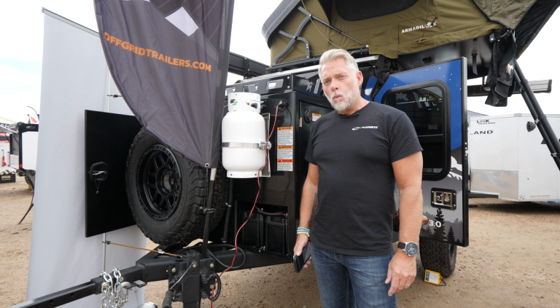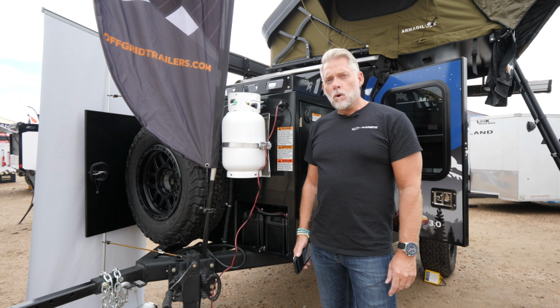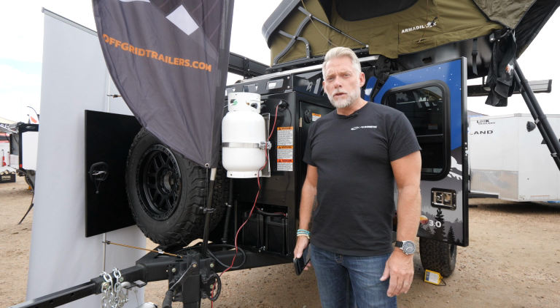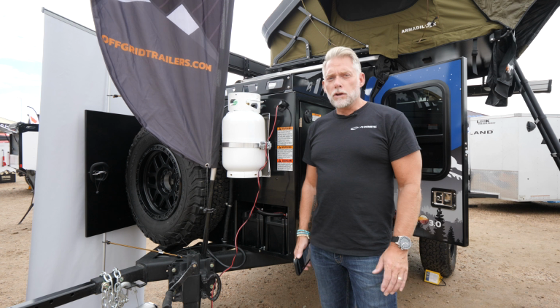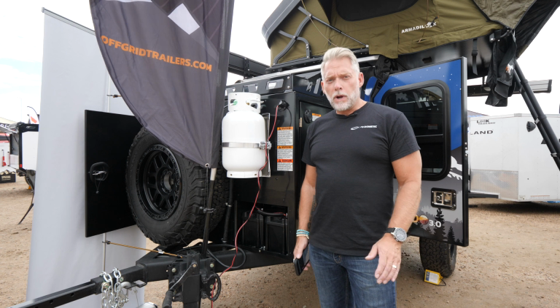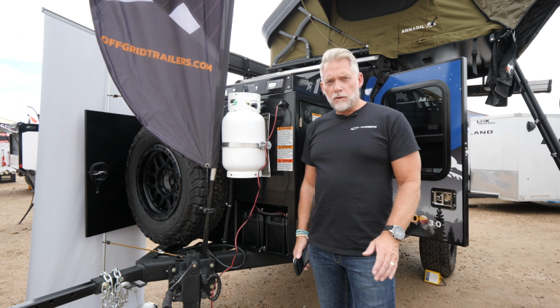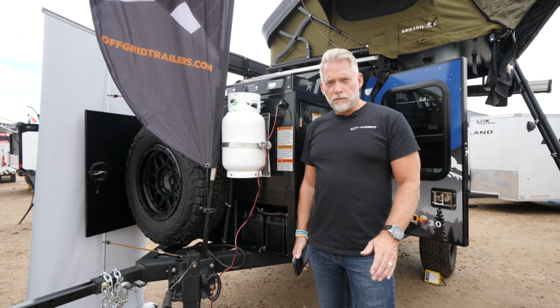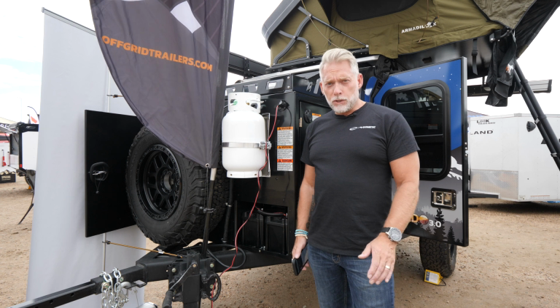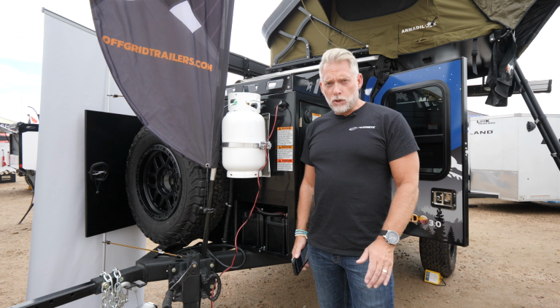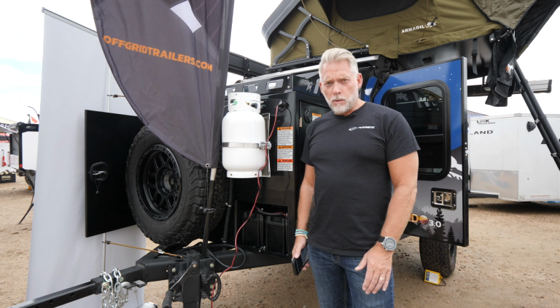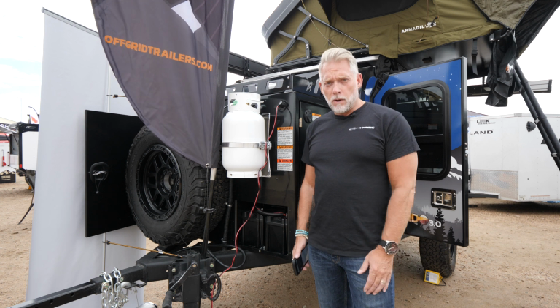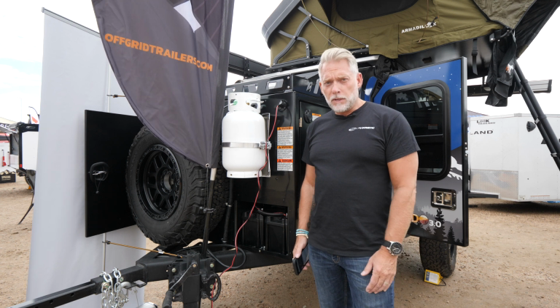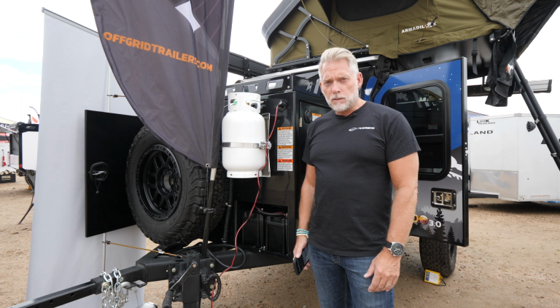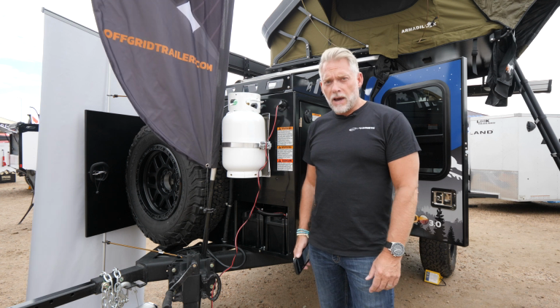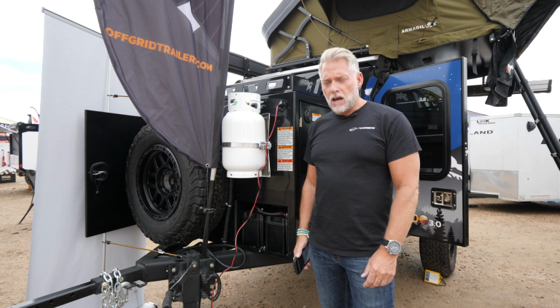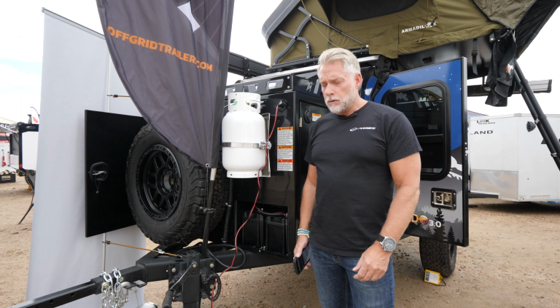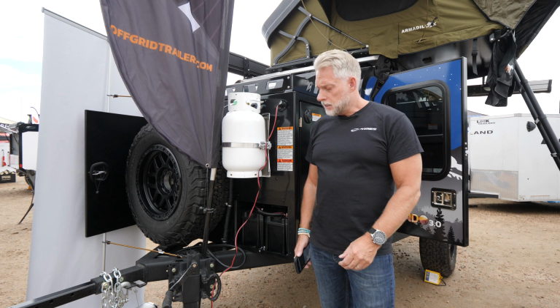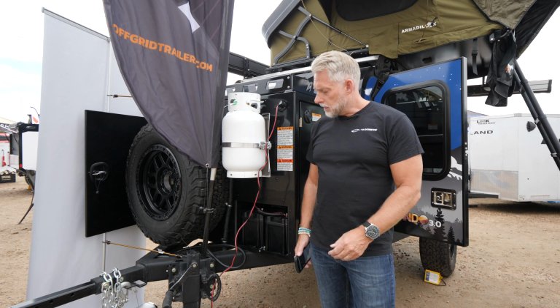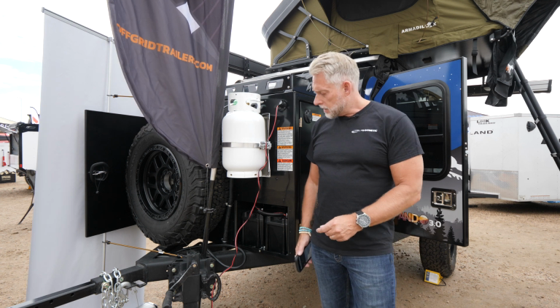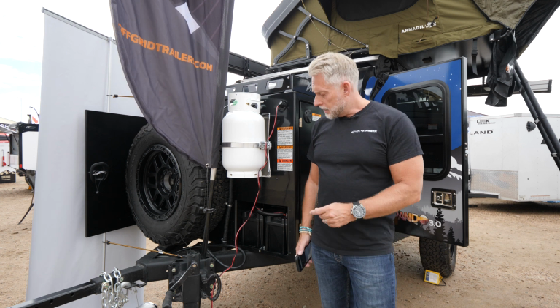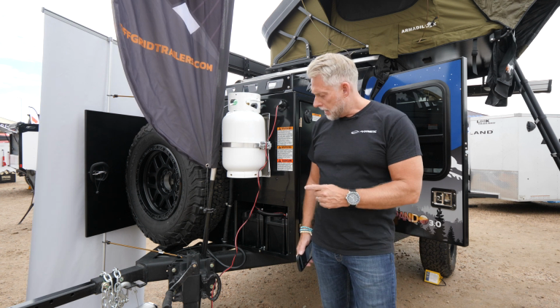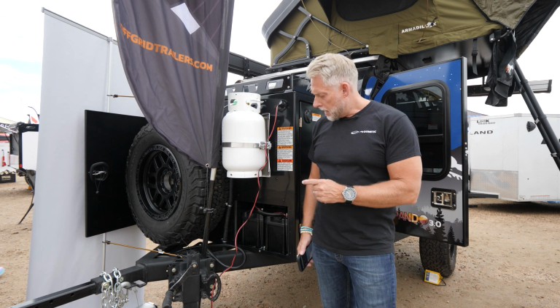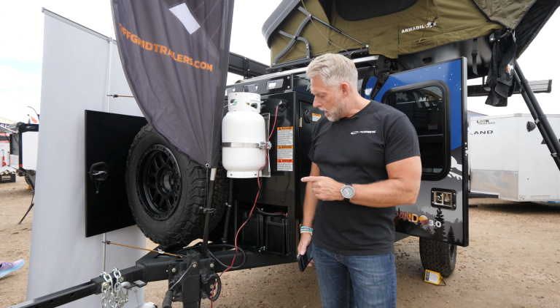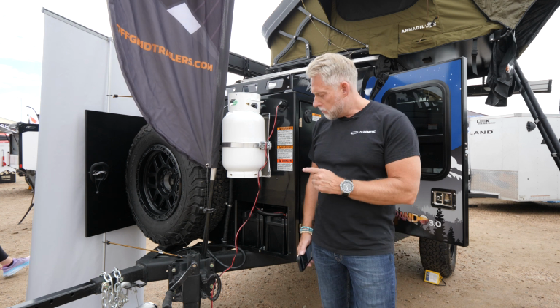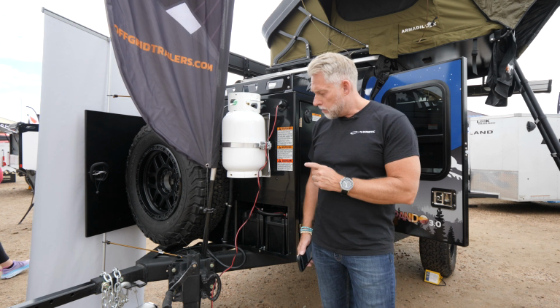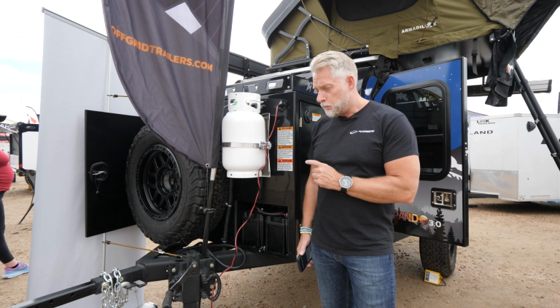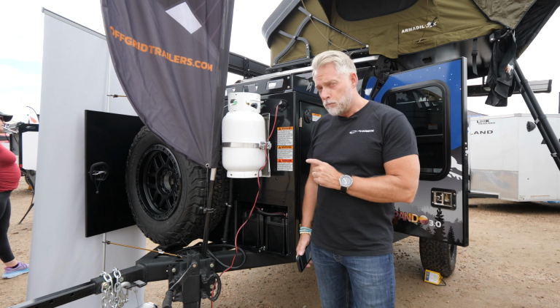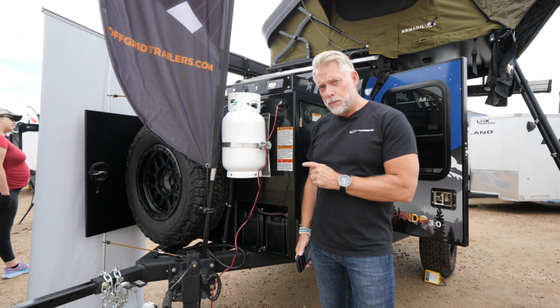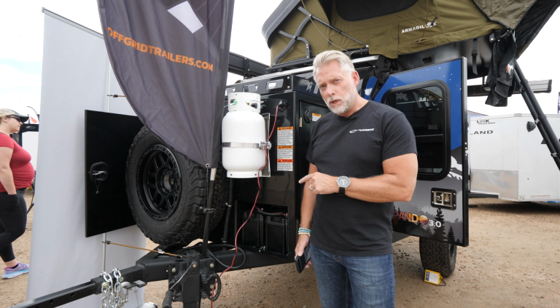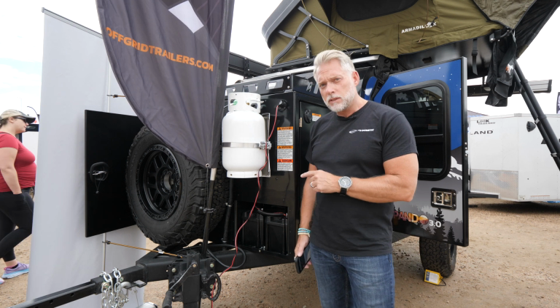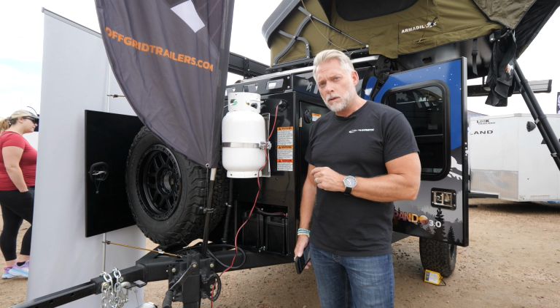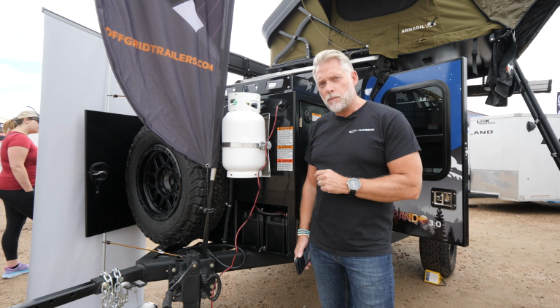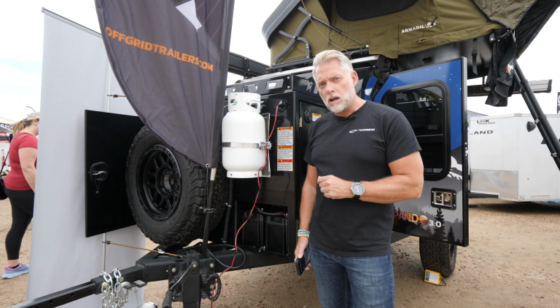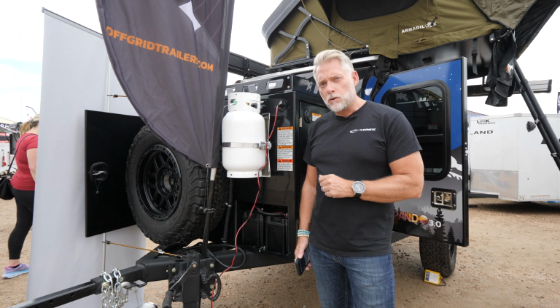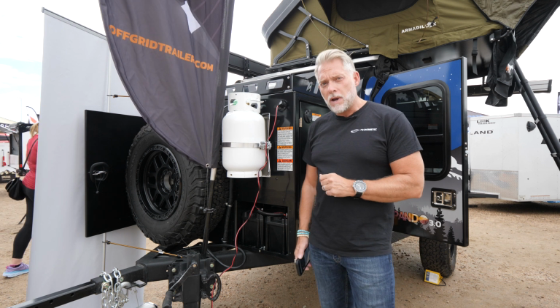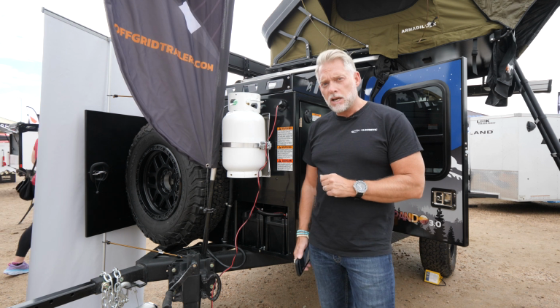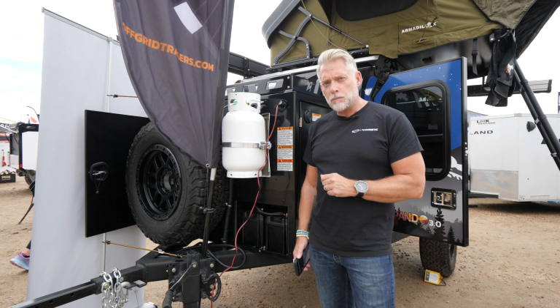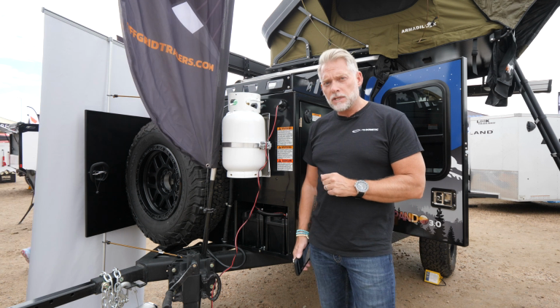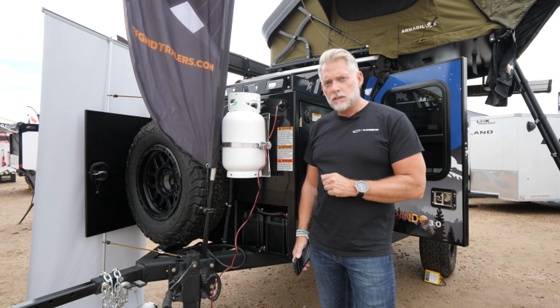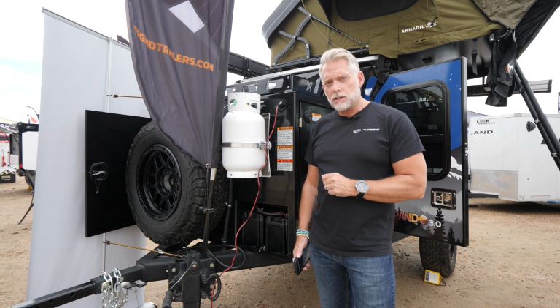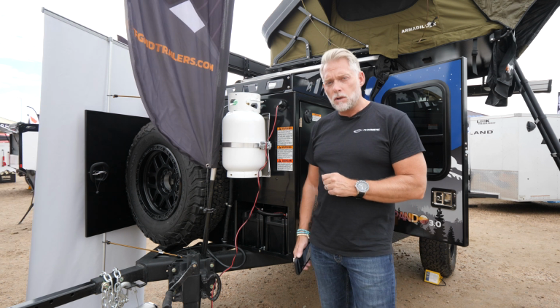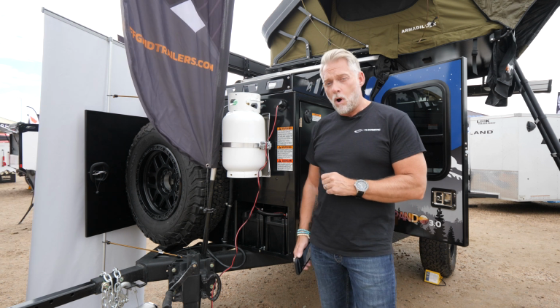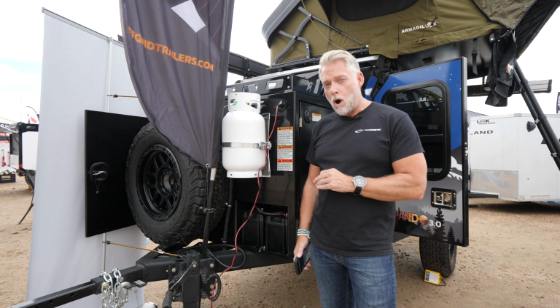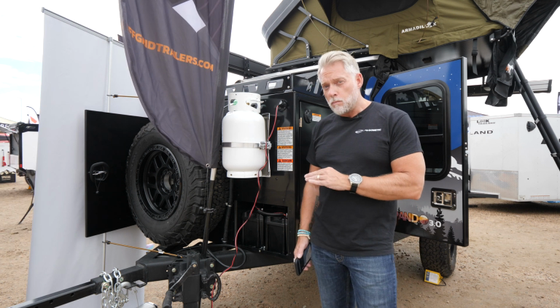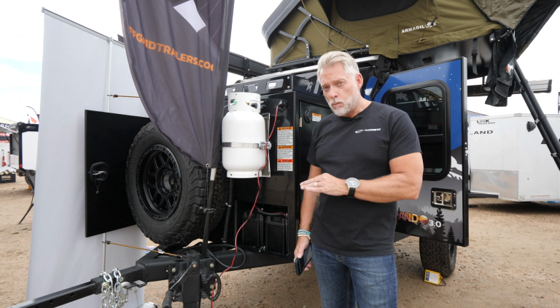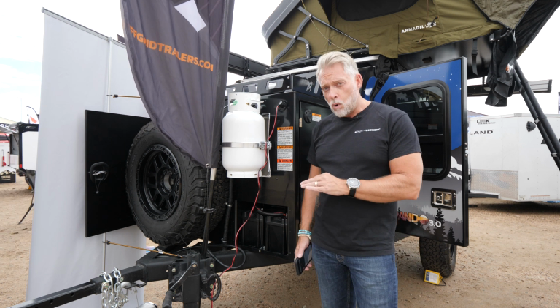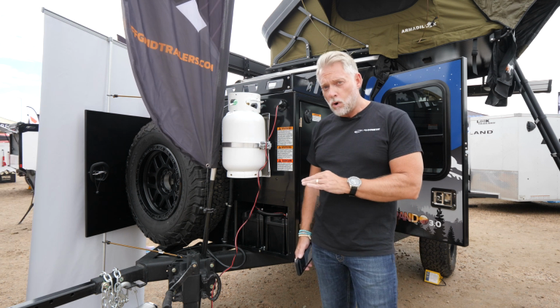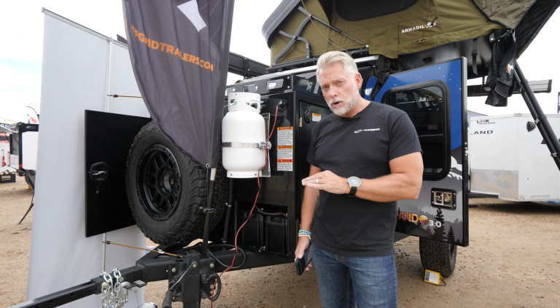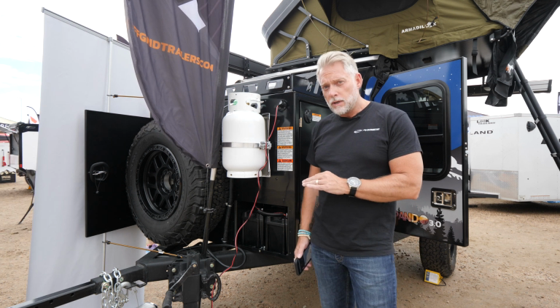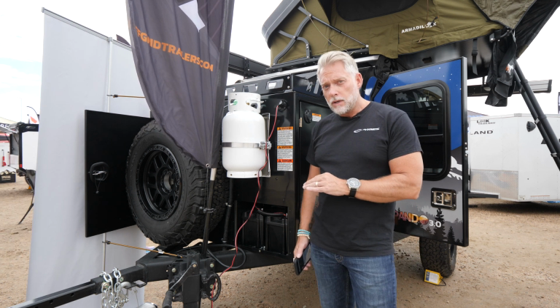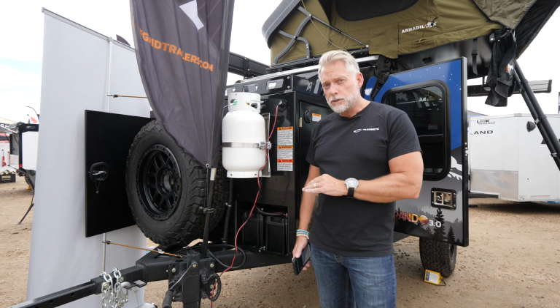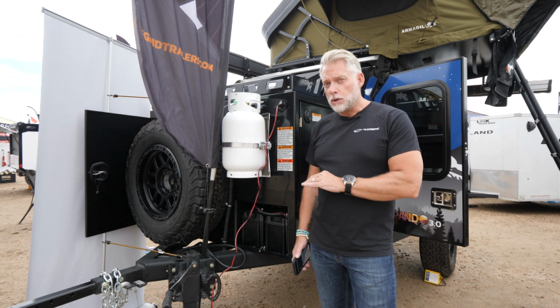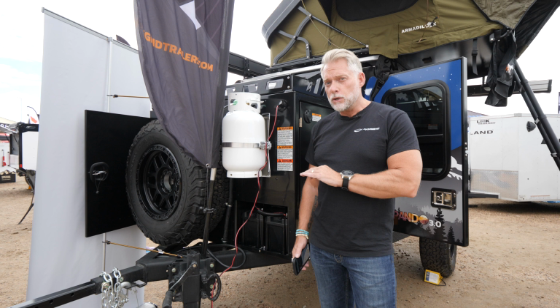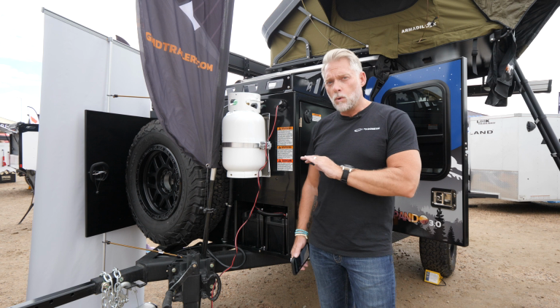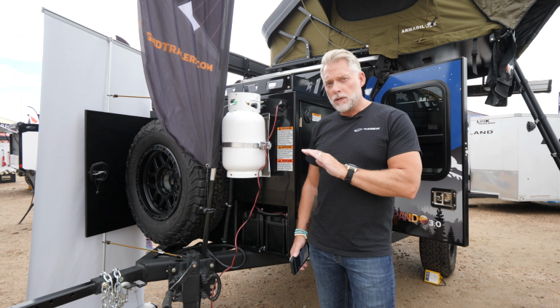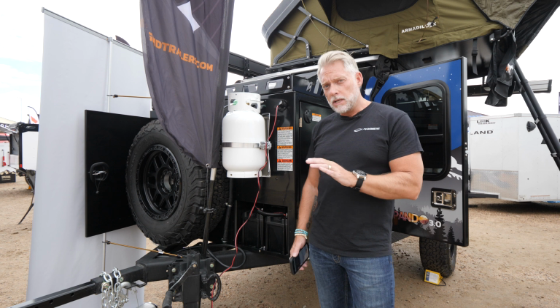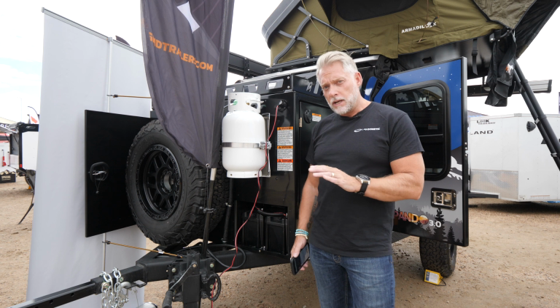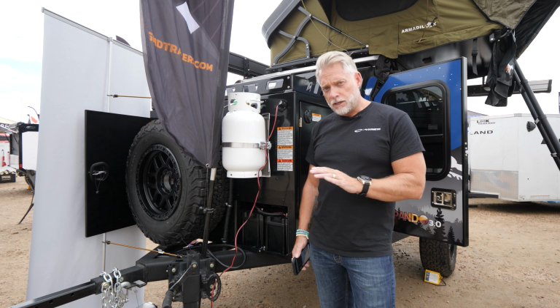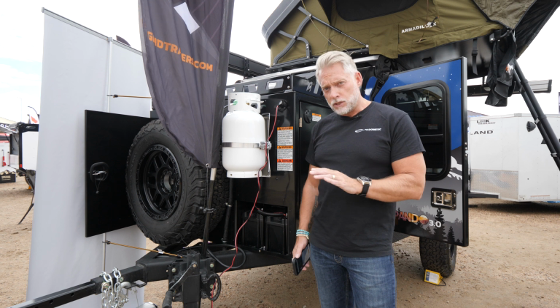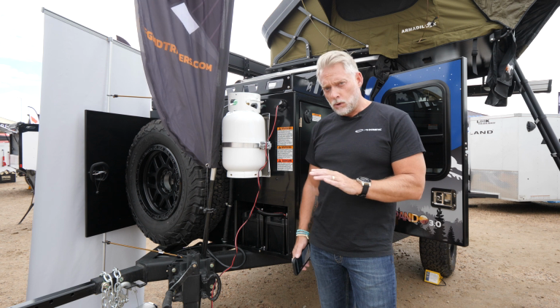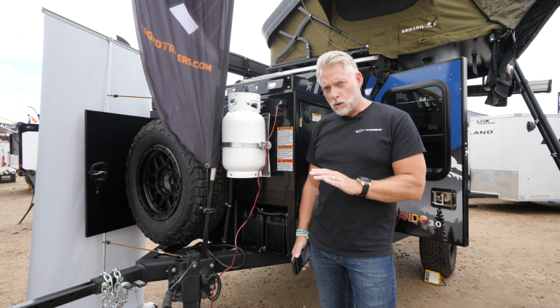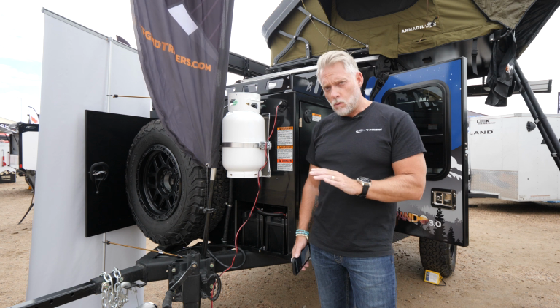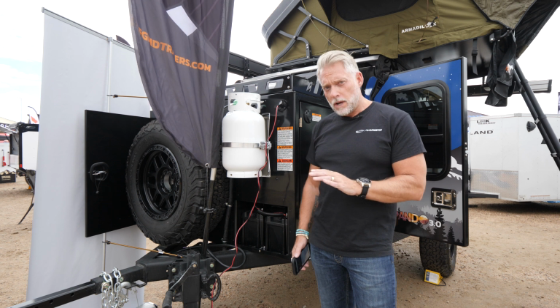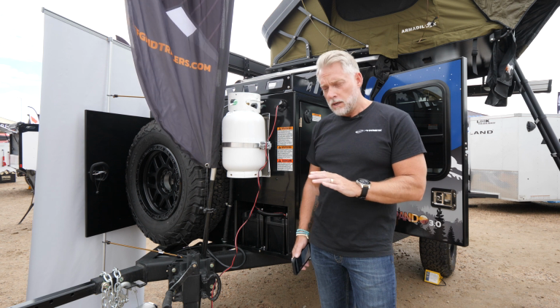One other great feature about these batteries is that they have a built-in battery management system on board, so you don't need an external one.